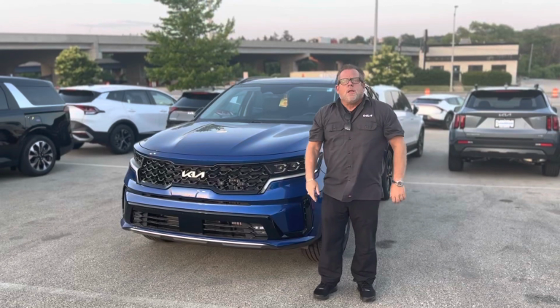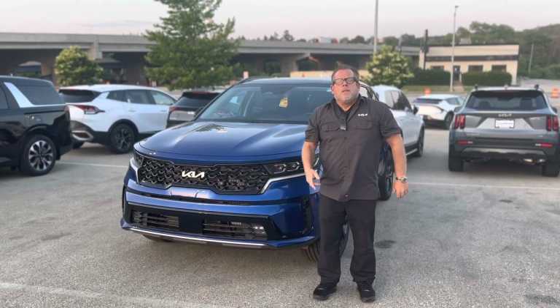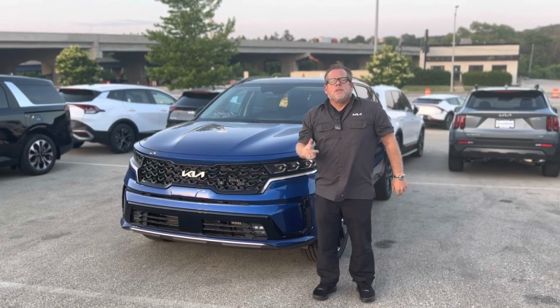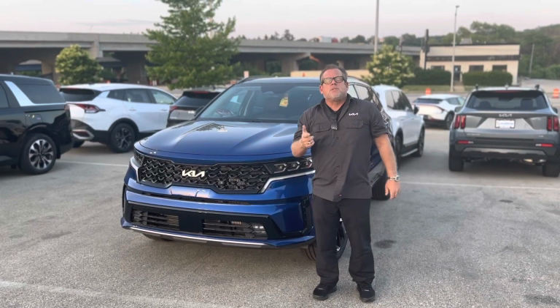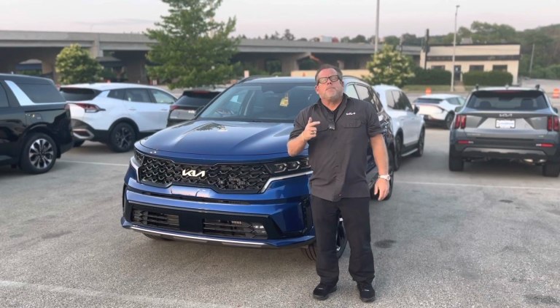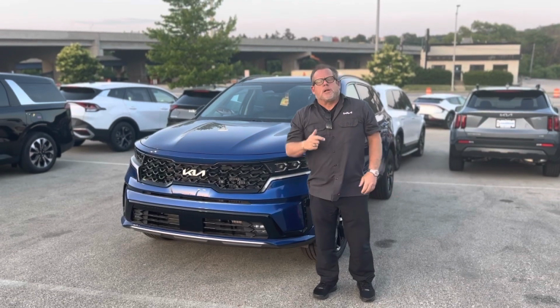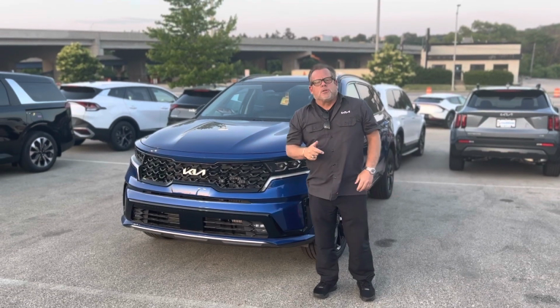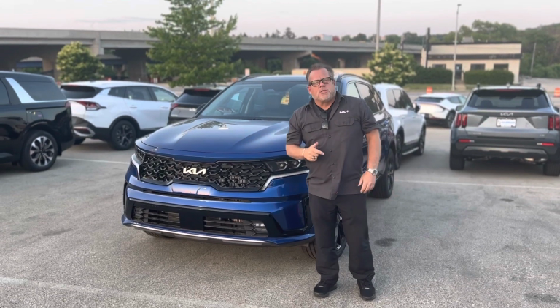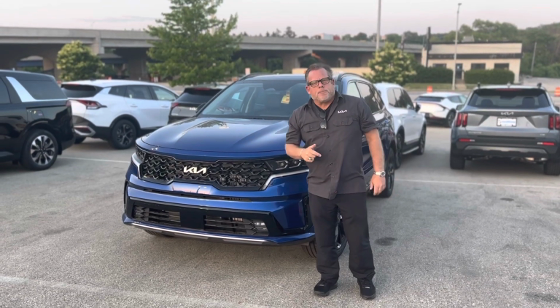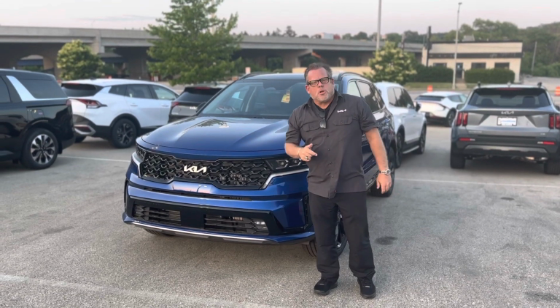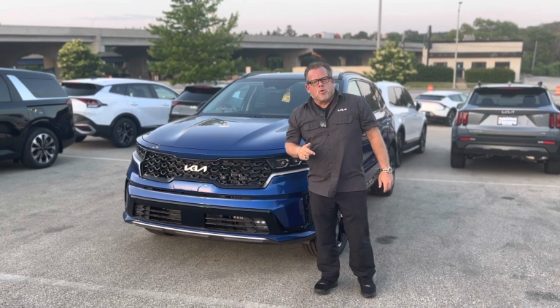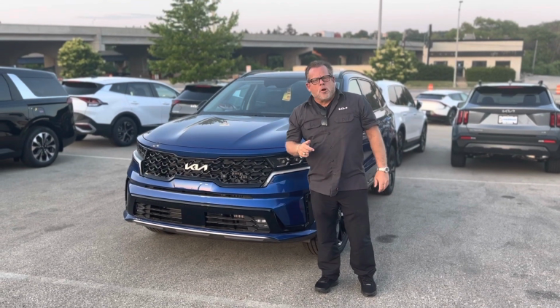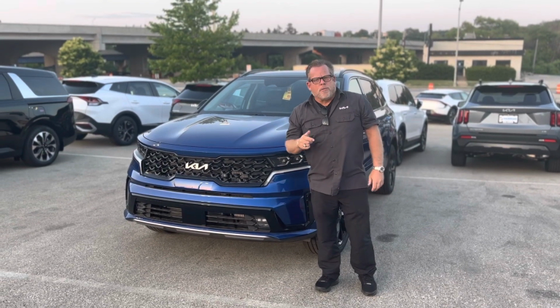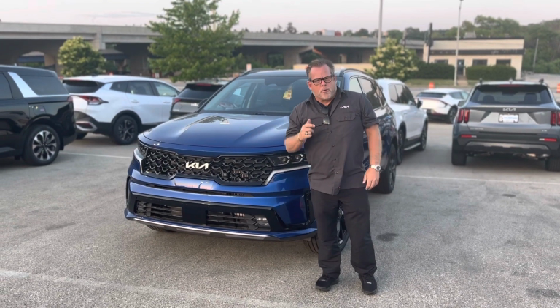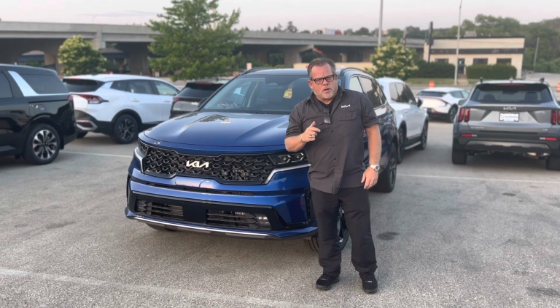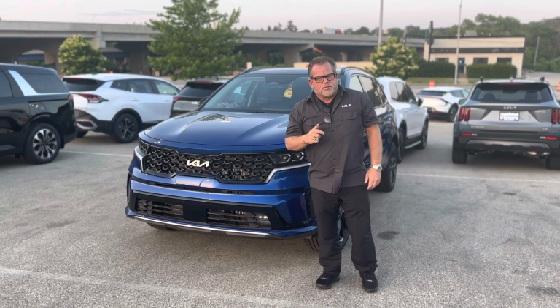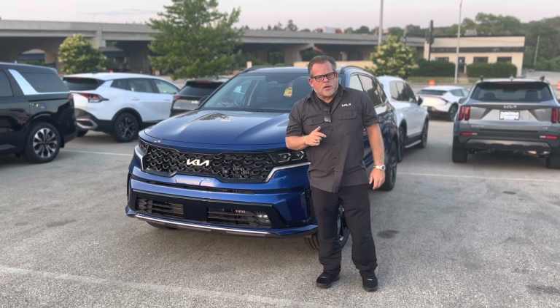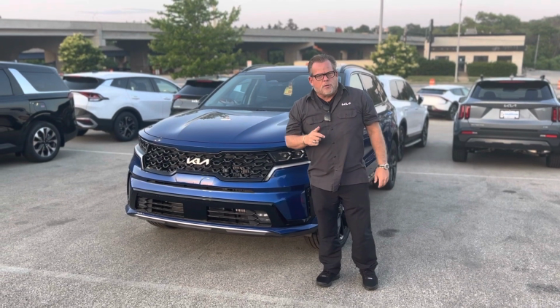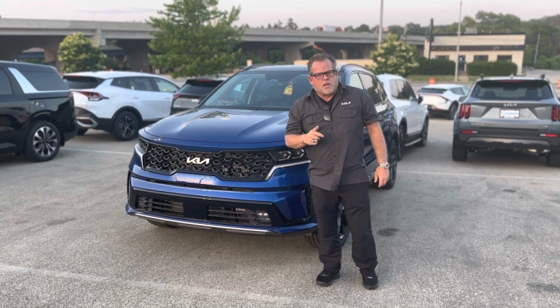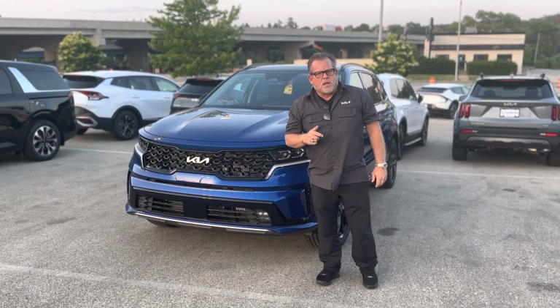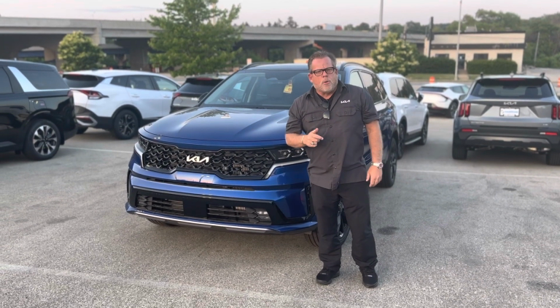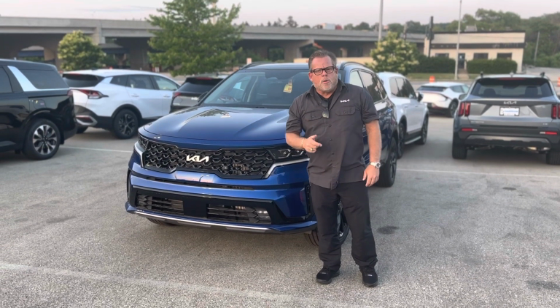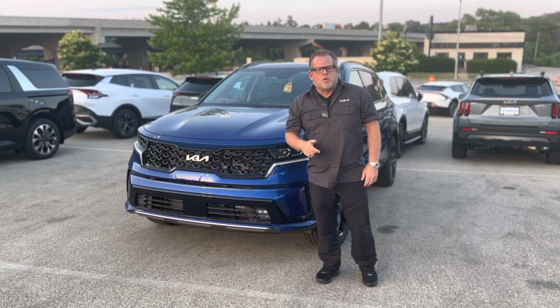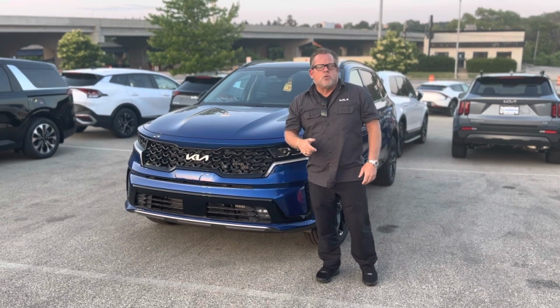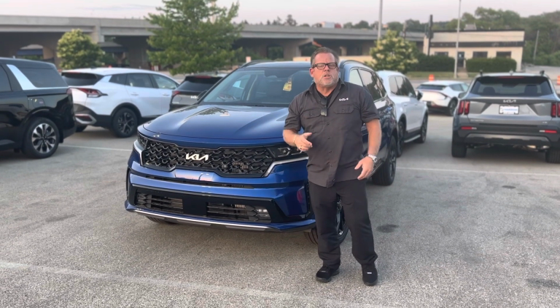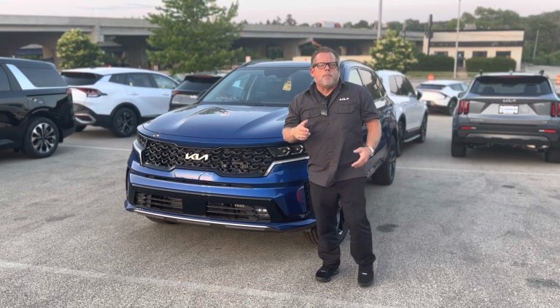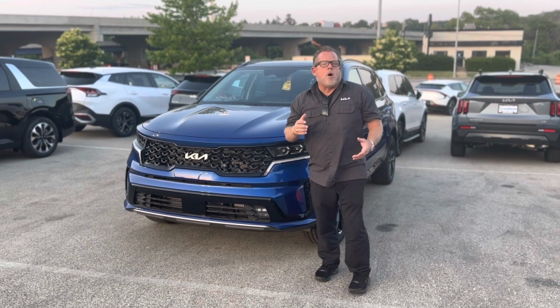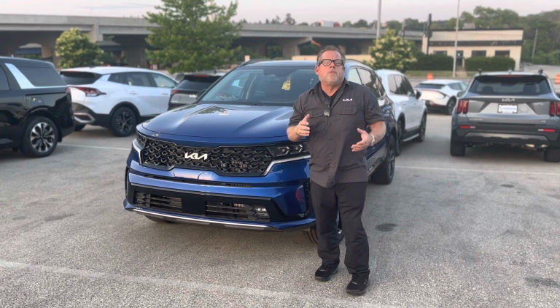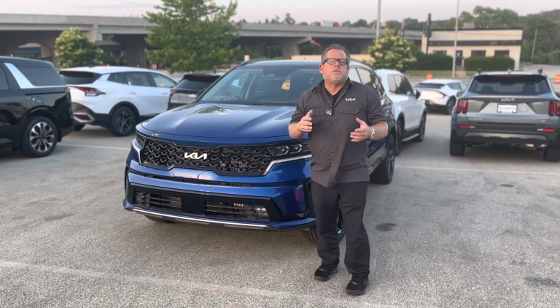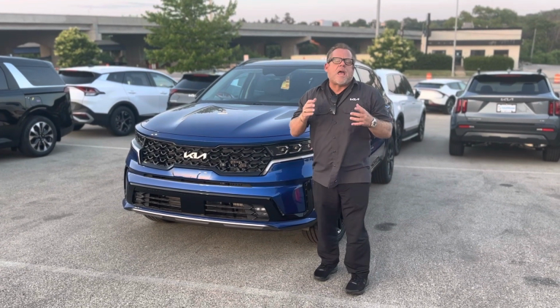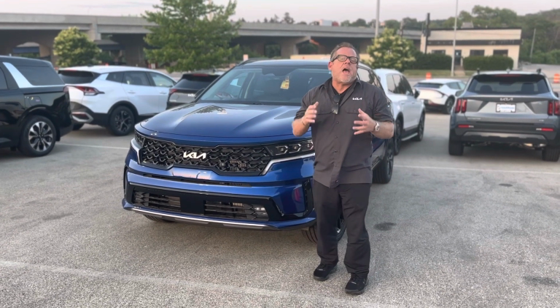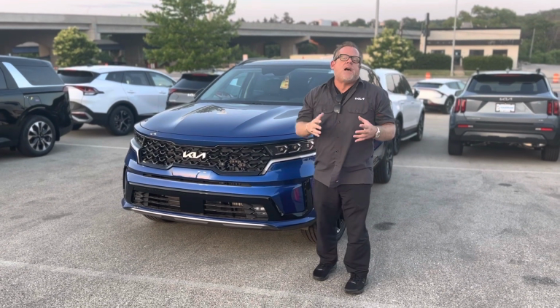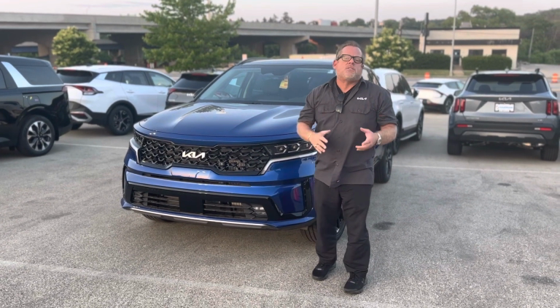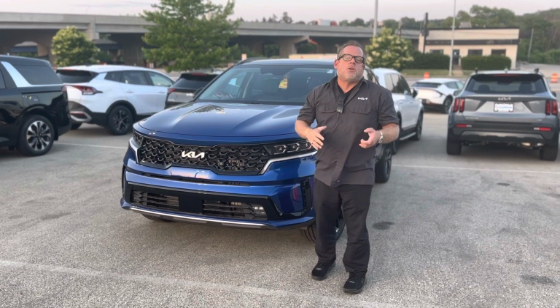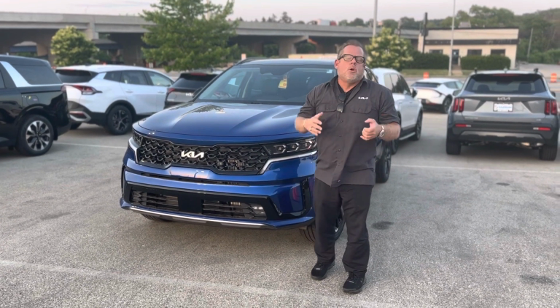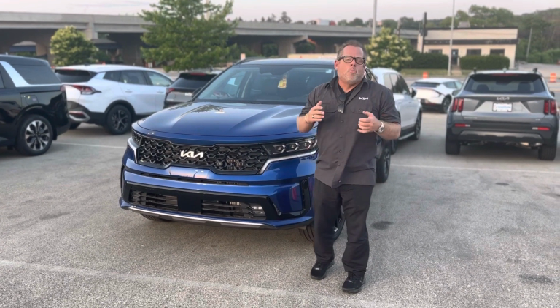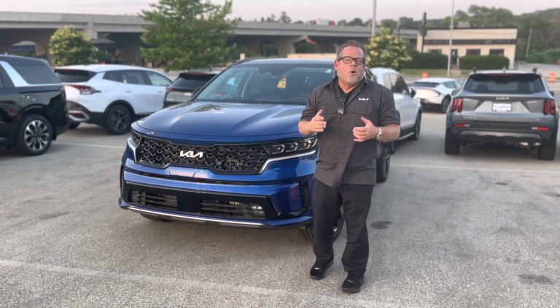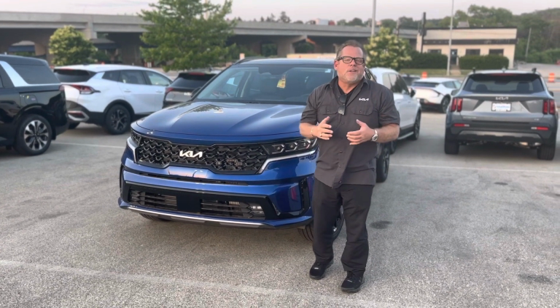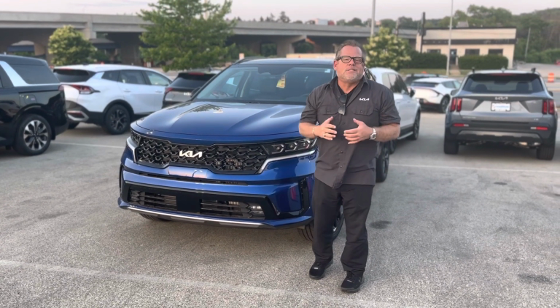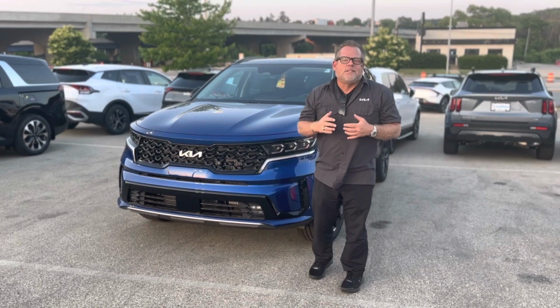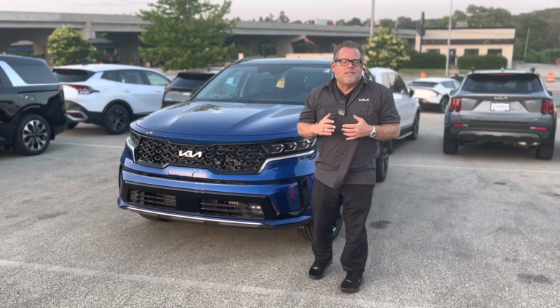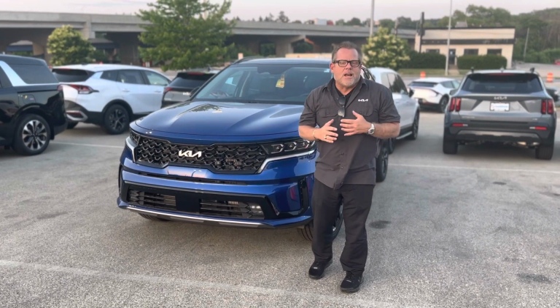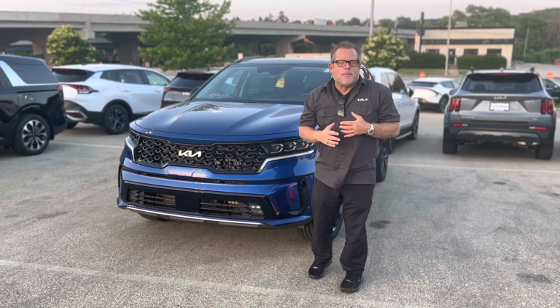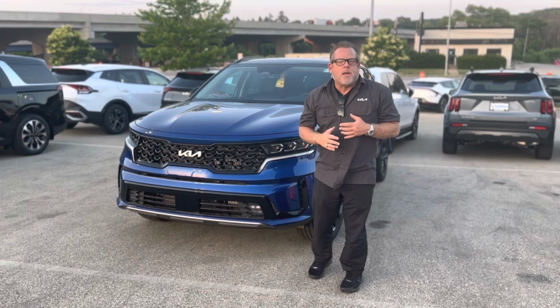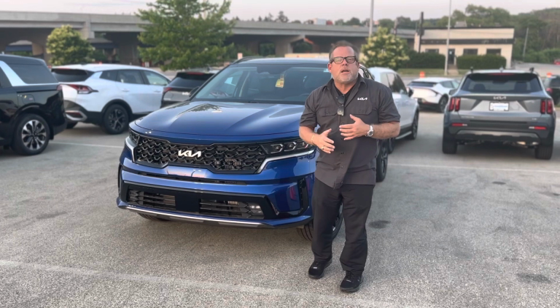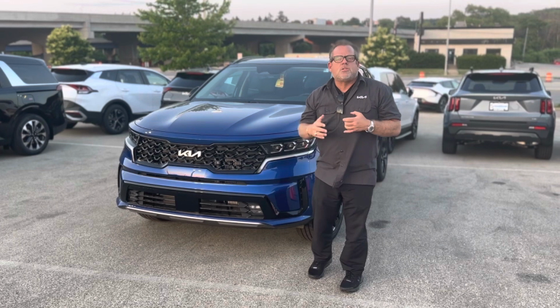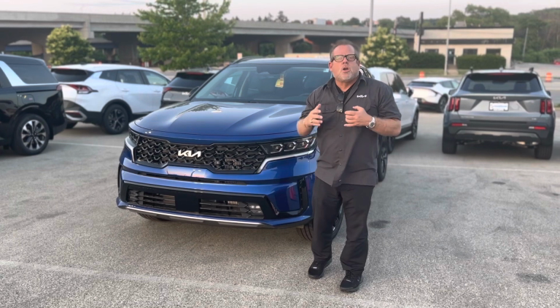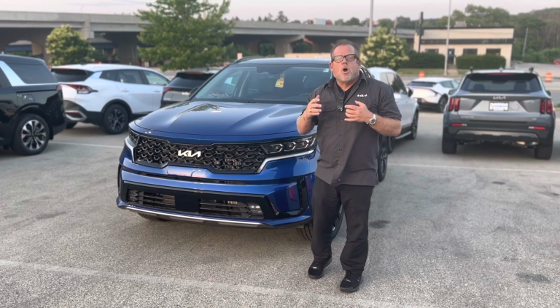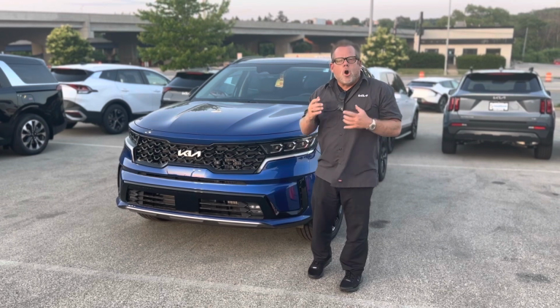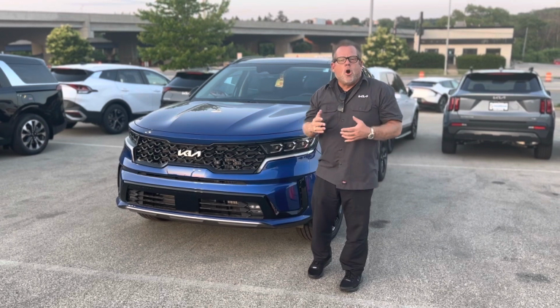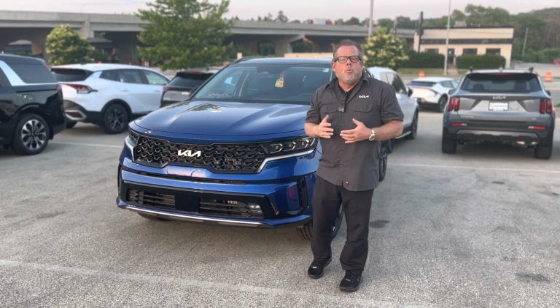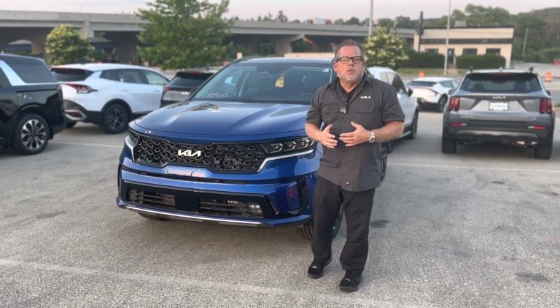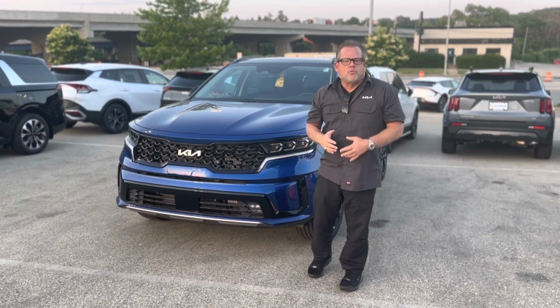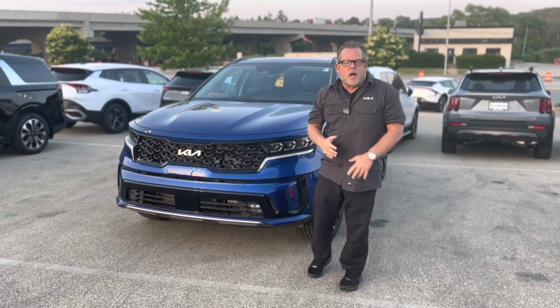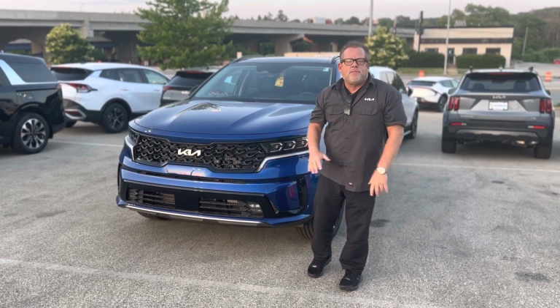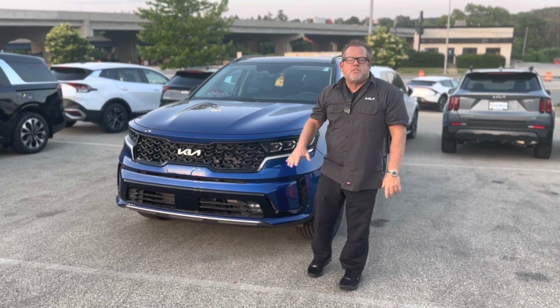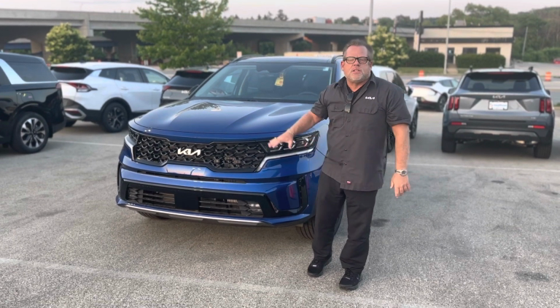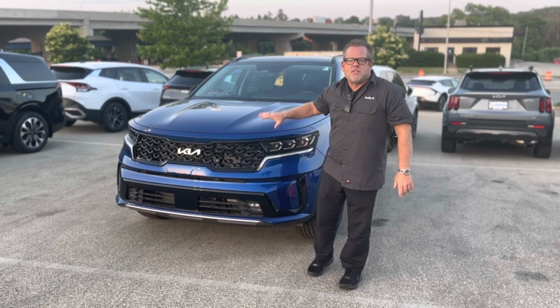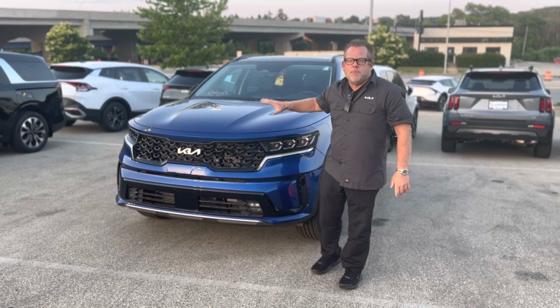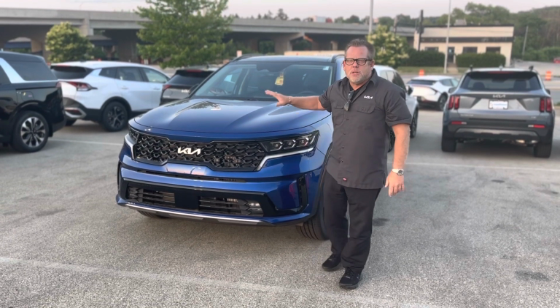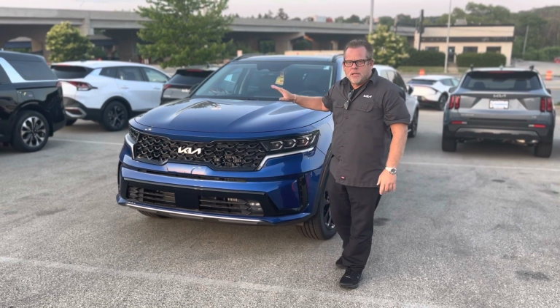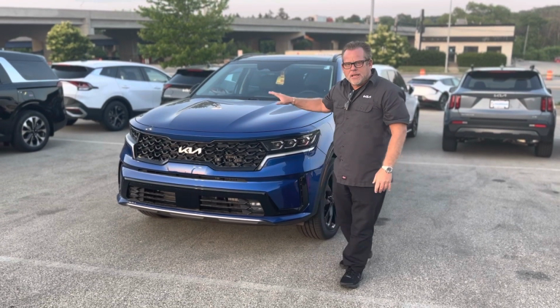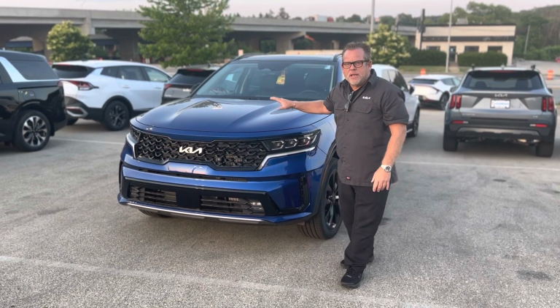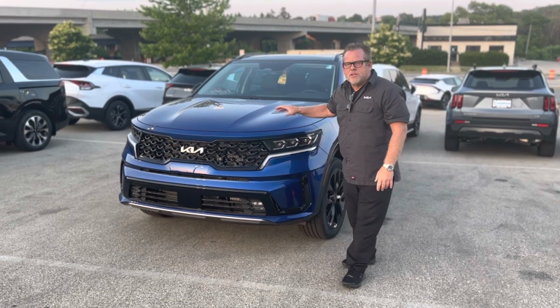This is Michael Zippe-Duda over at Ross Daryl Kia Wauwatosa. I'm always asked: what is the Dynamax all-wheel drive system in the Kias?